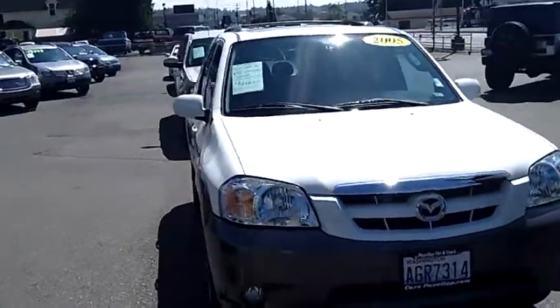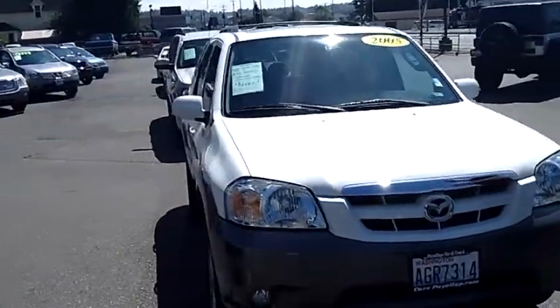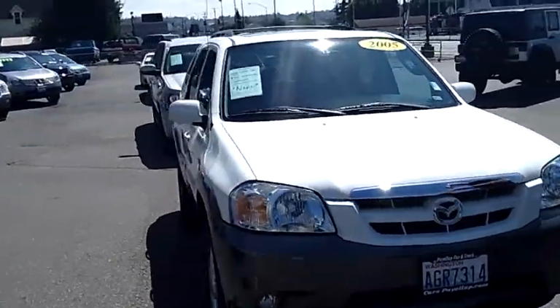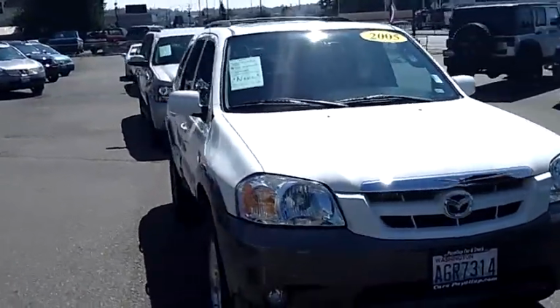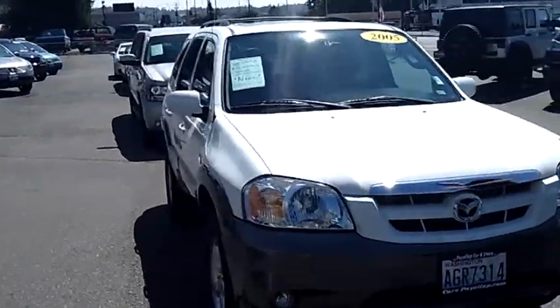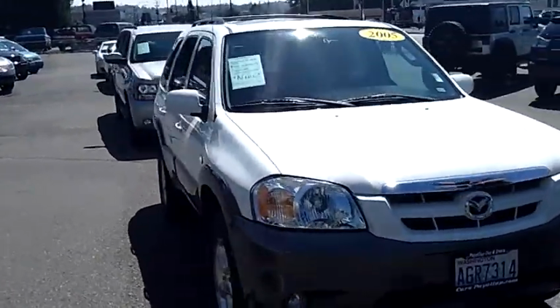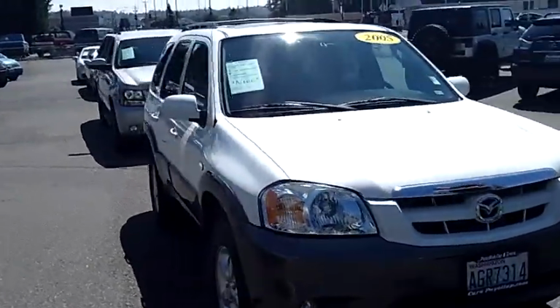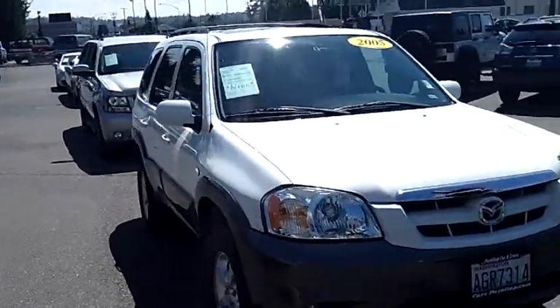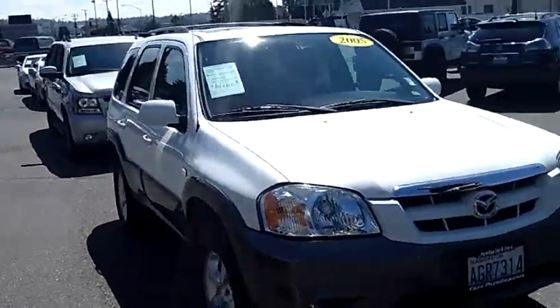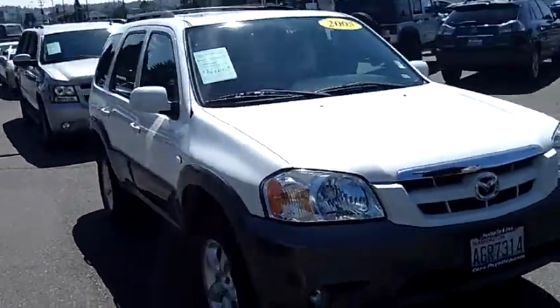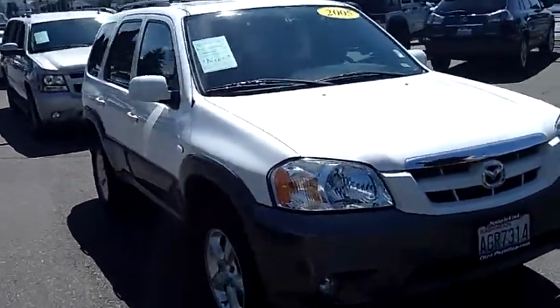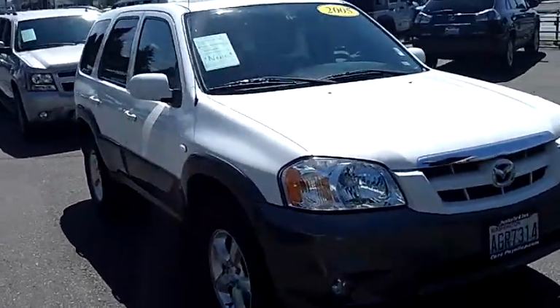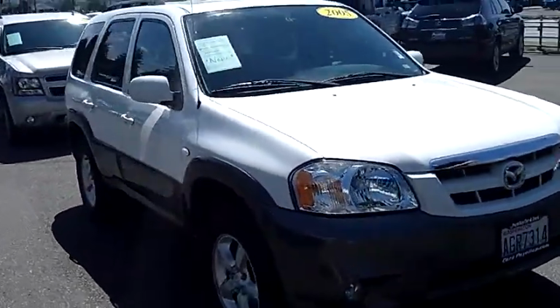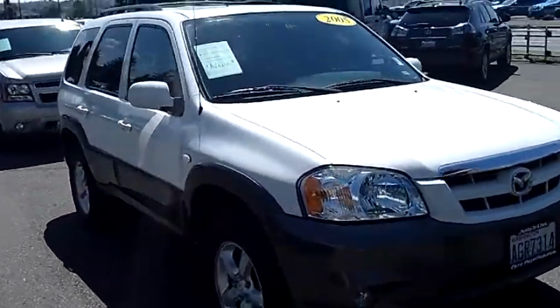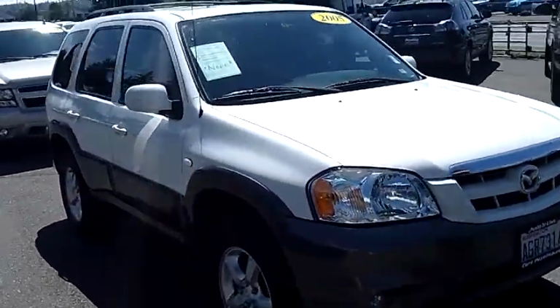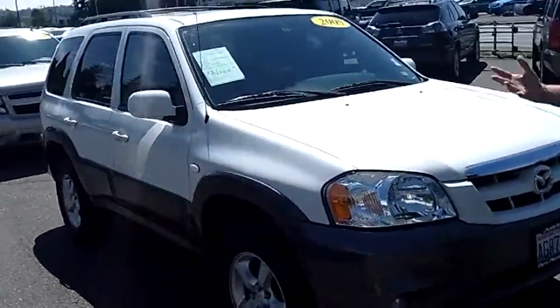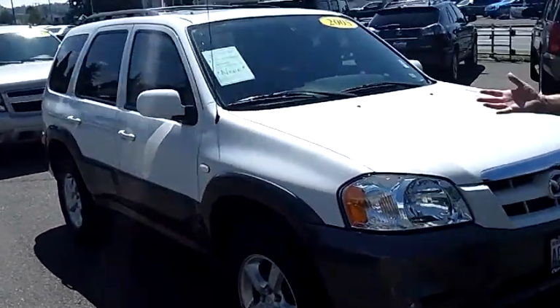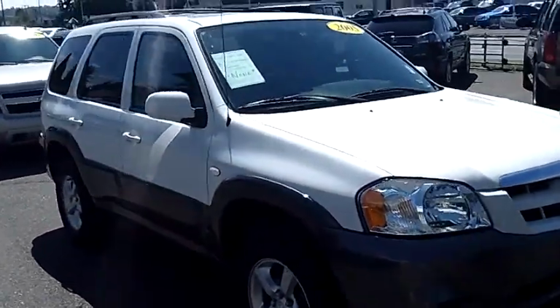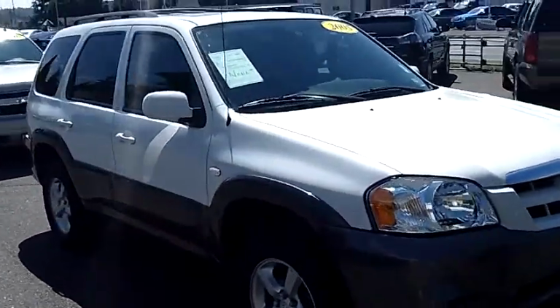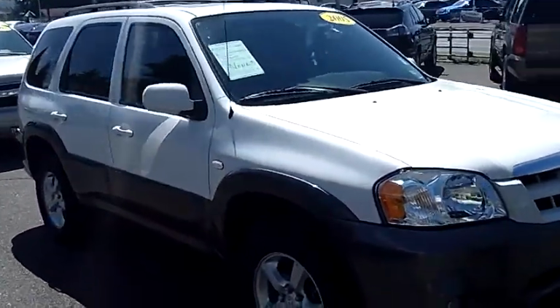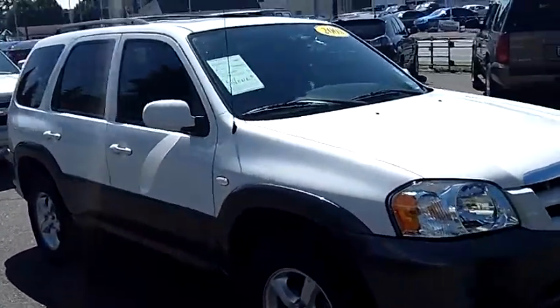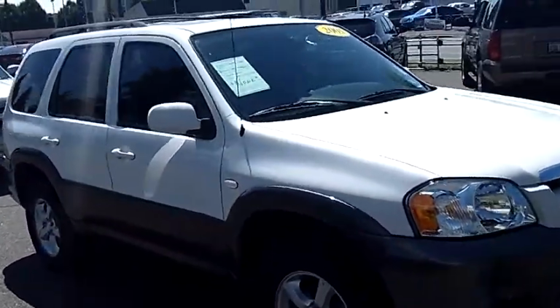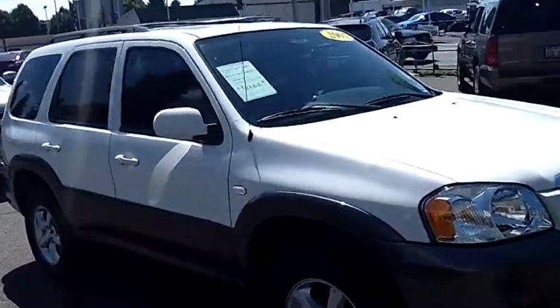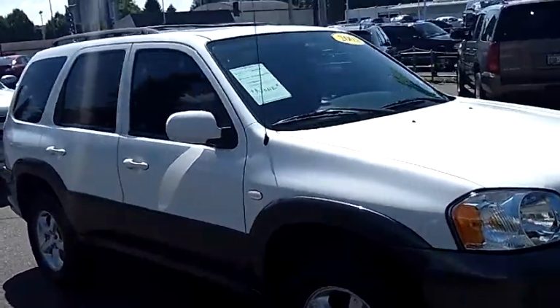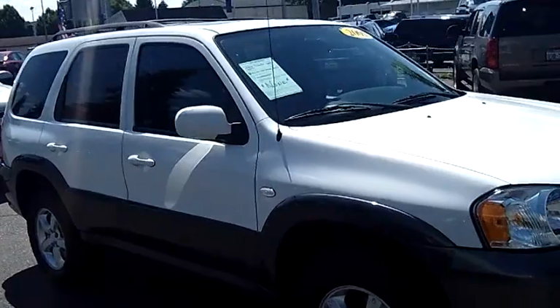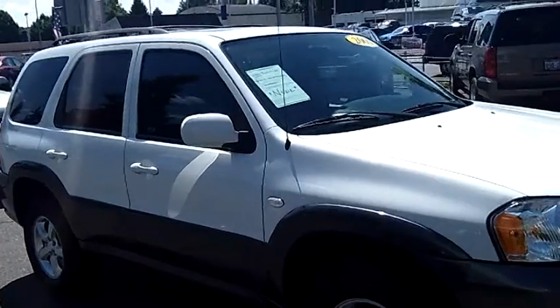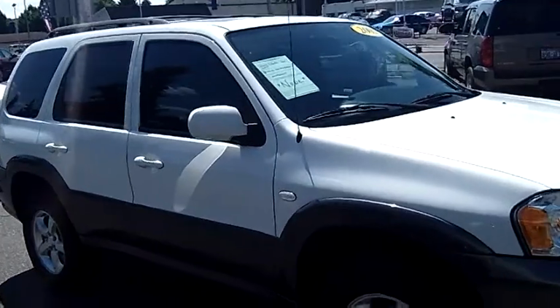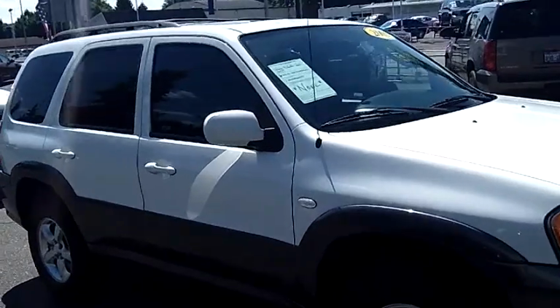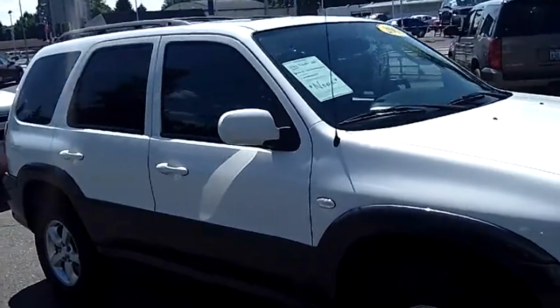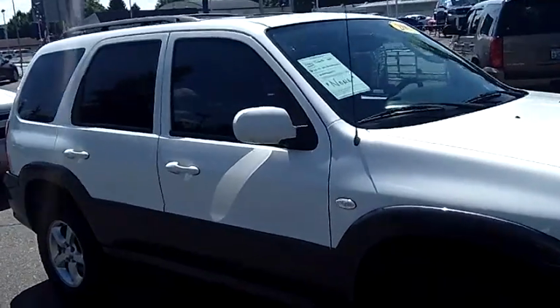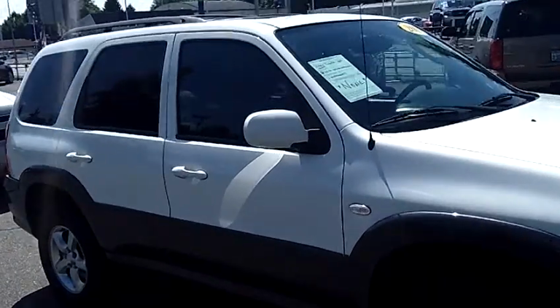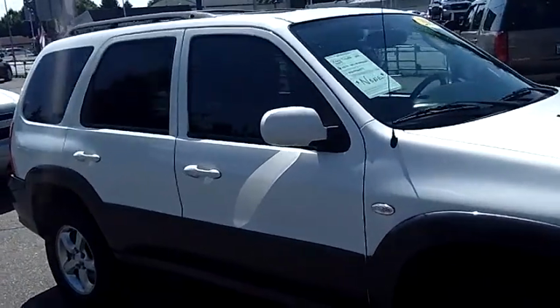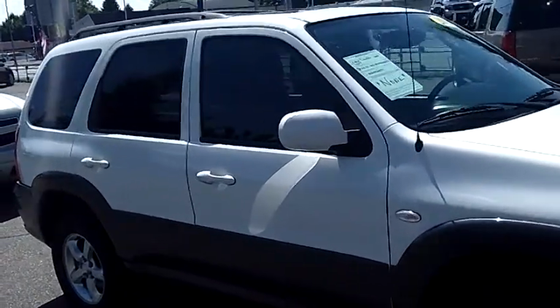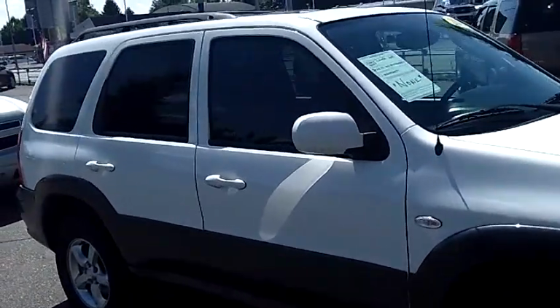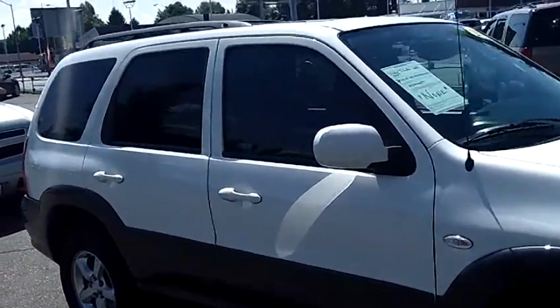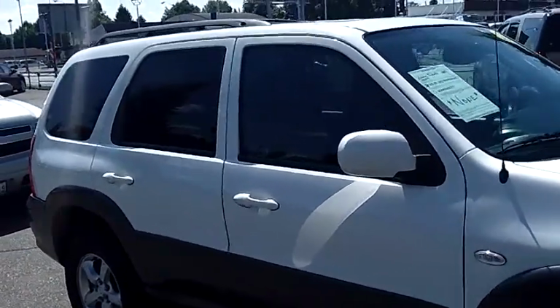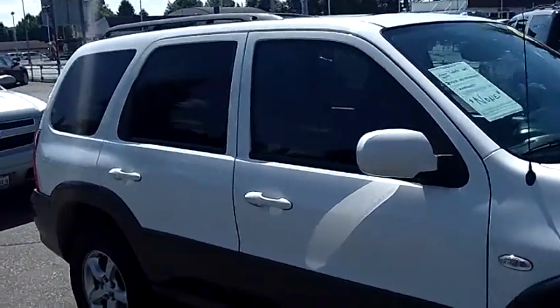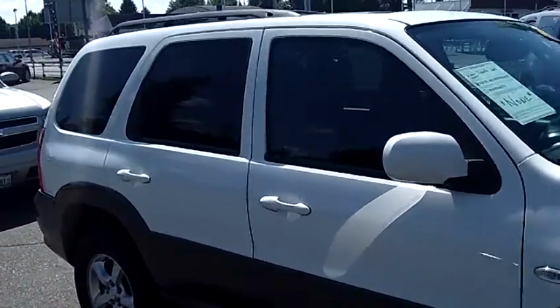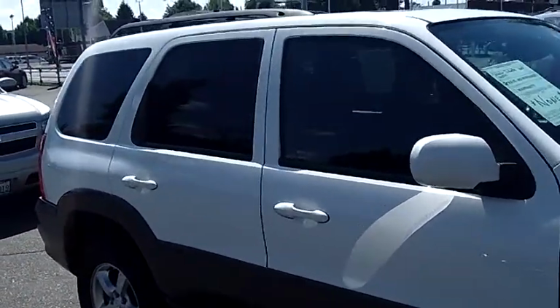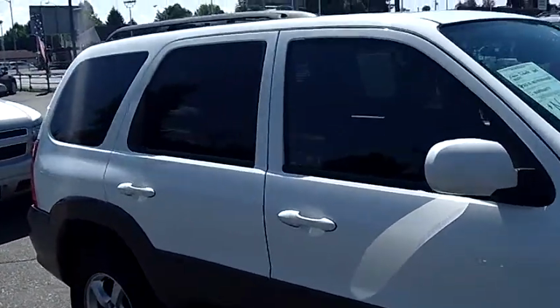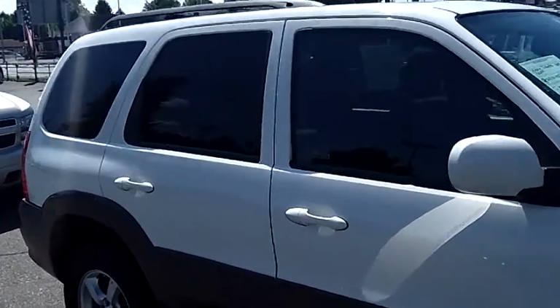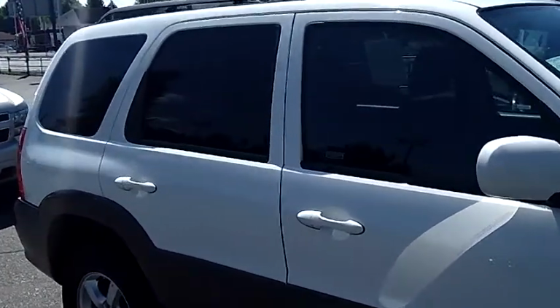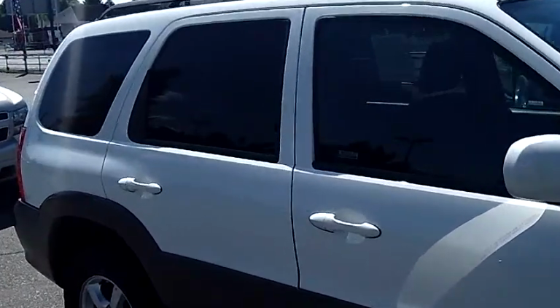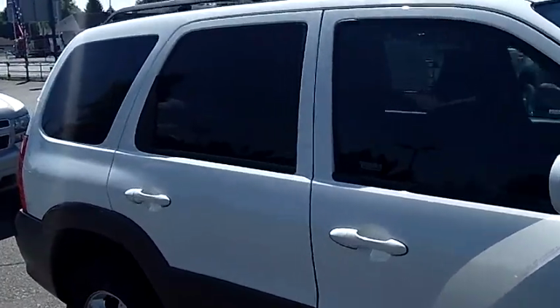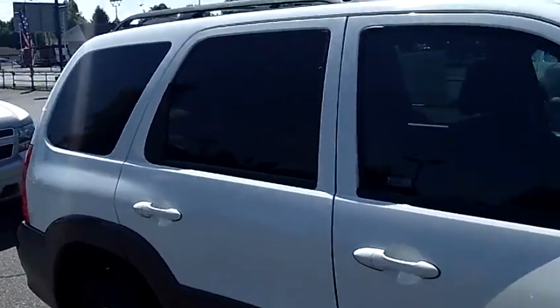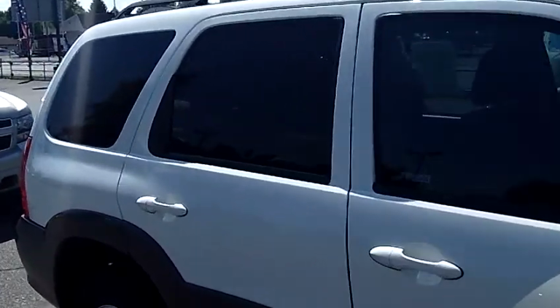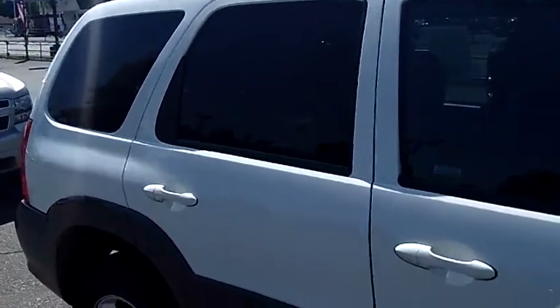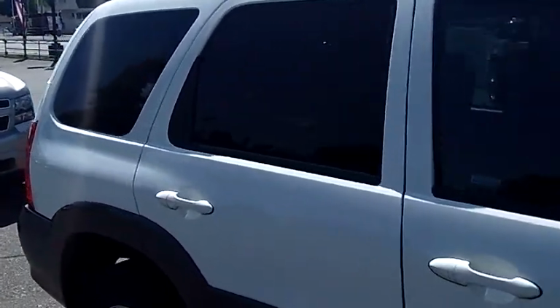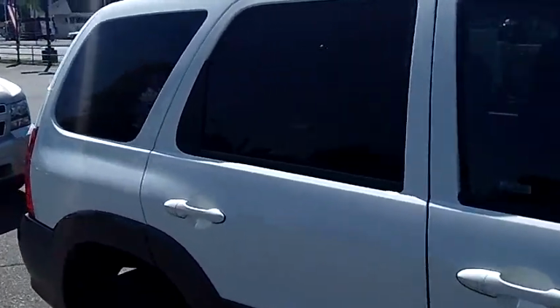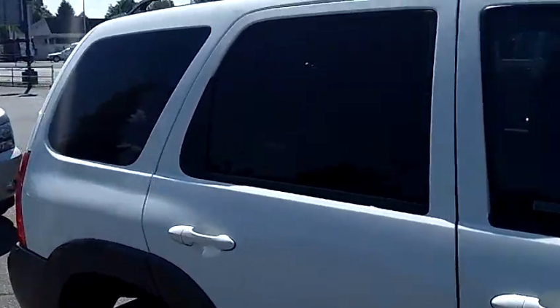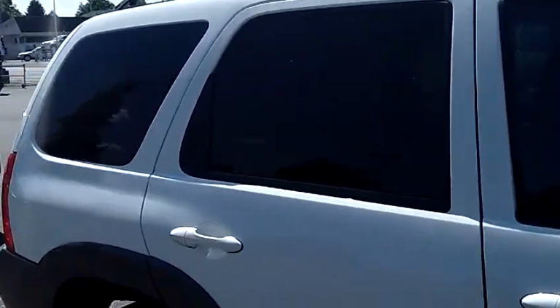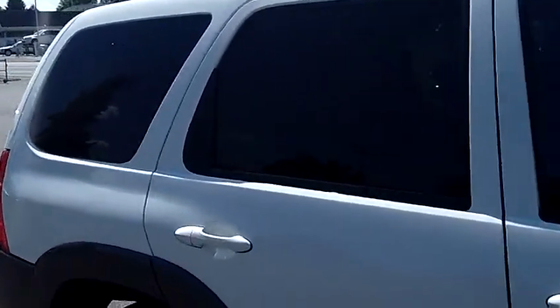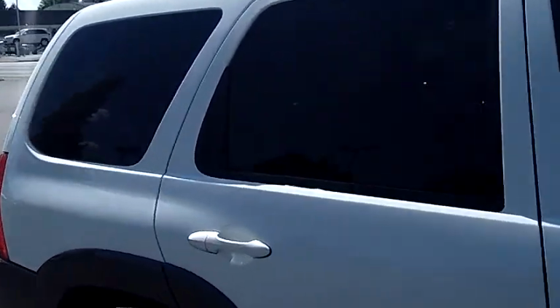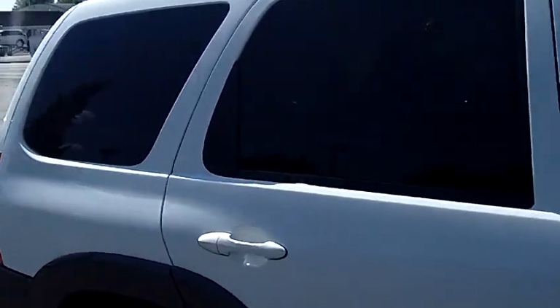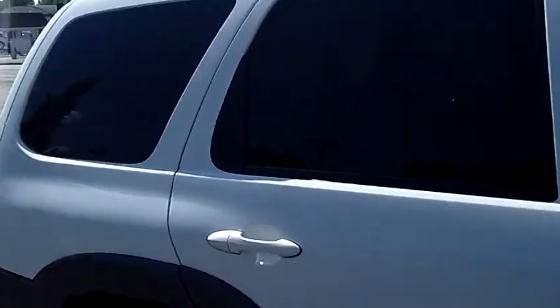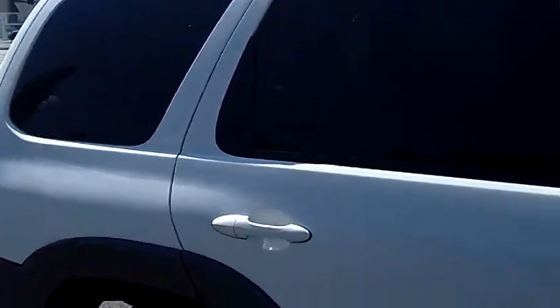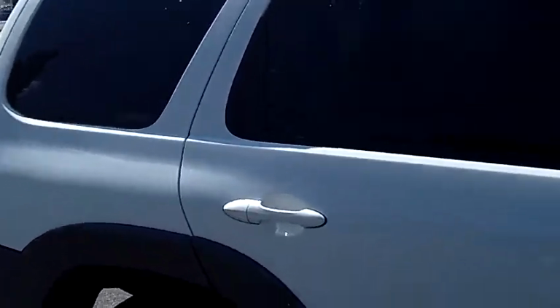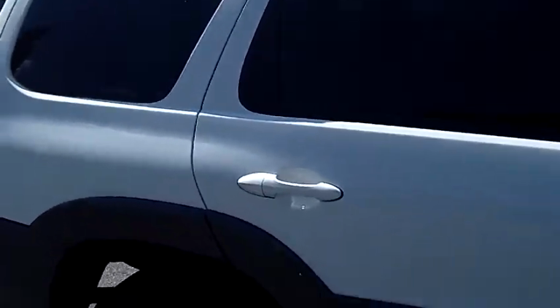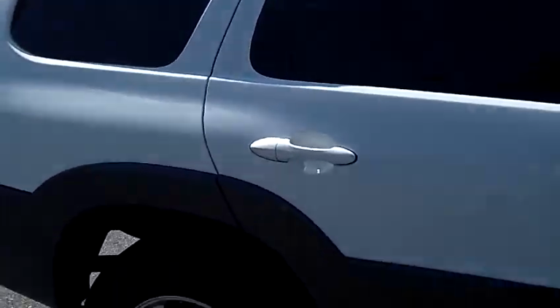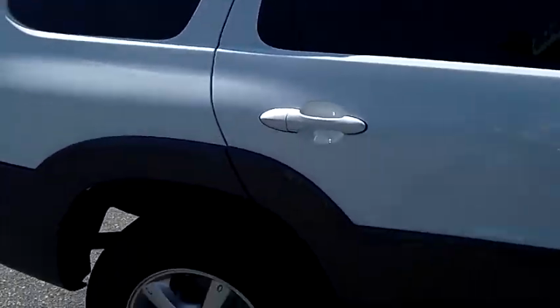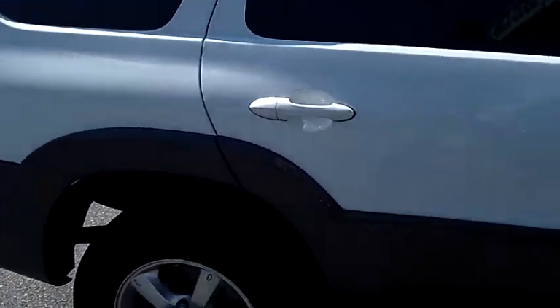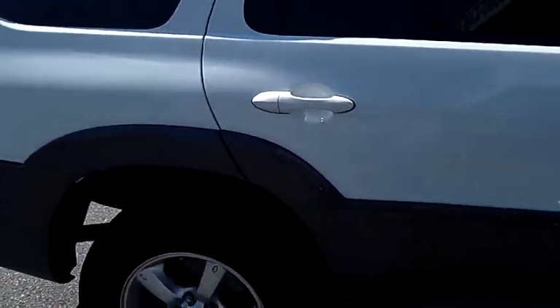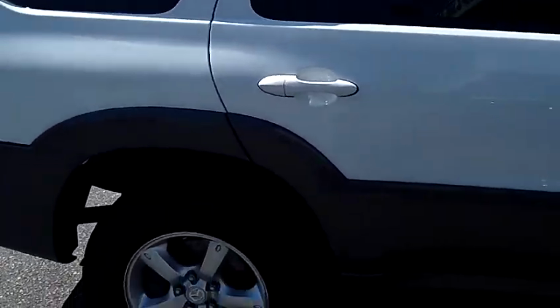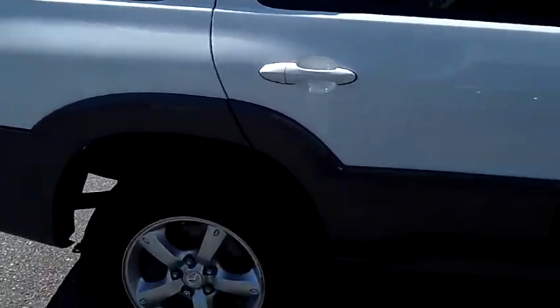Just excellent condition on this Tribute. As we walk around the exterior, please take notice of the condition of the paint and the body. The body itself is absolutely flawless.